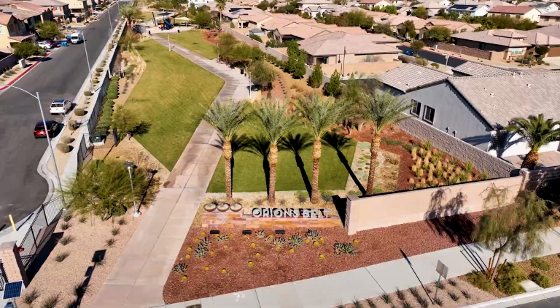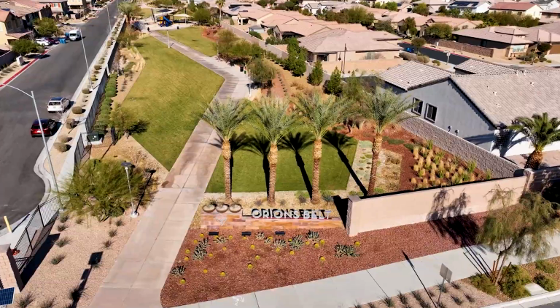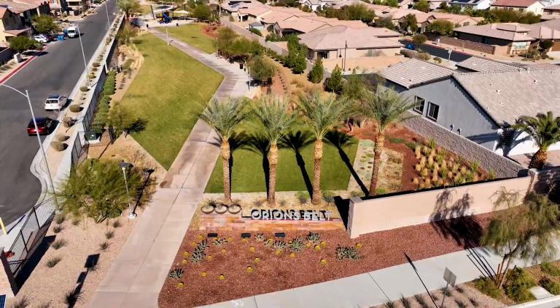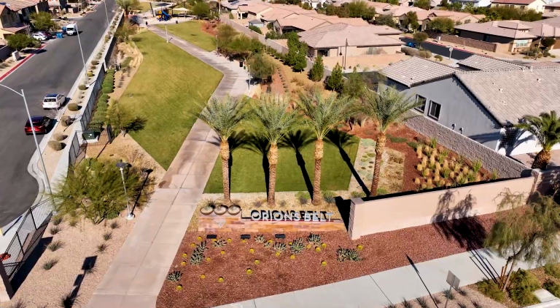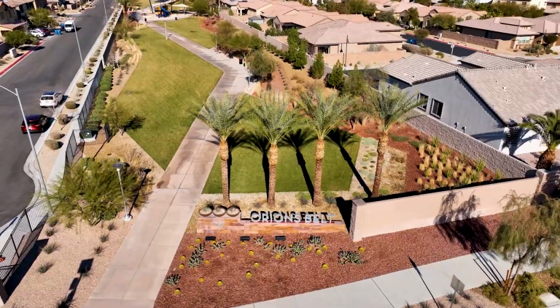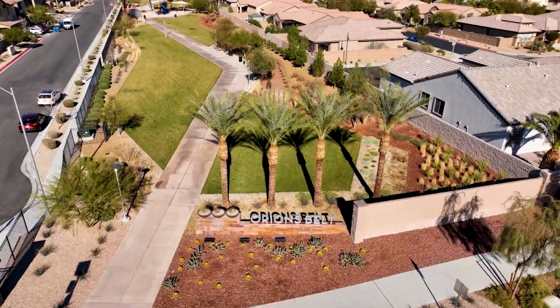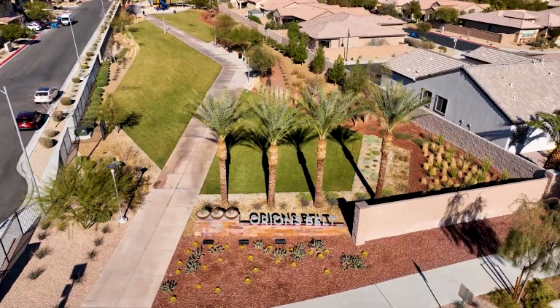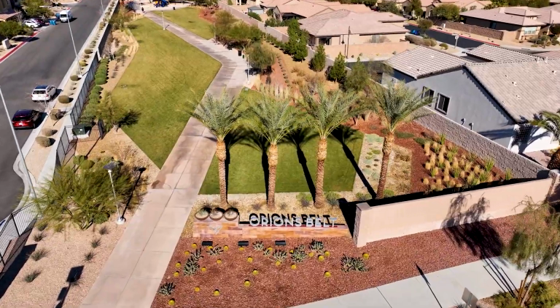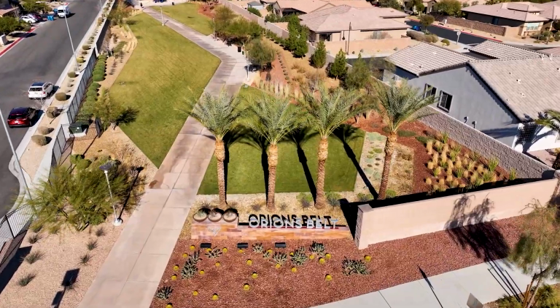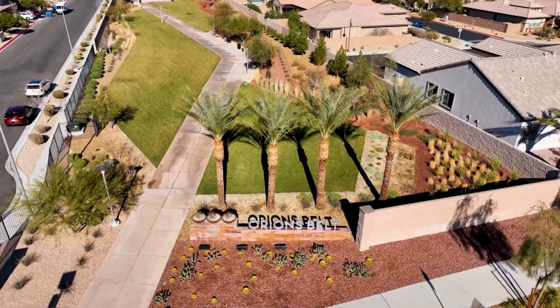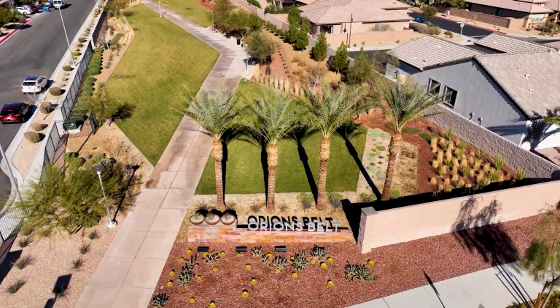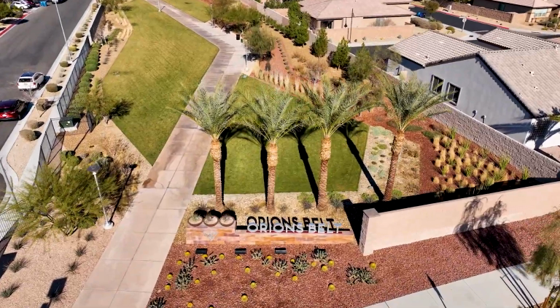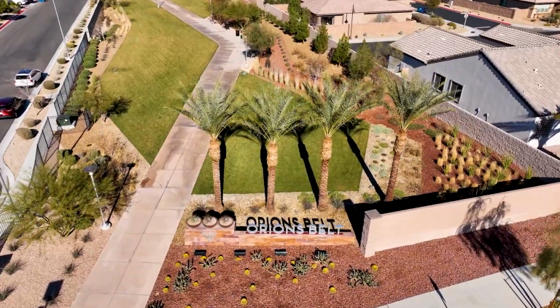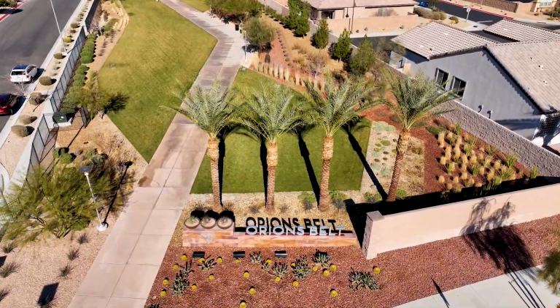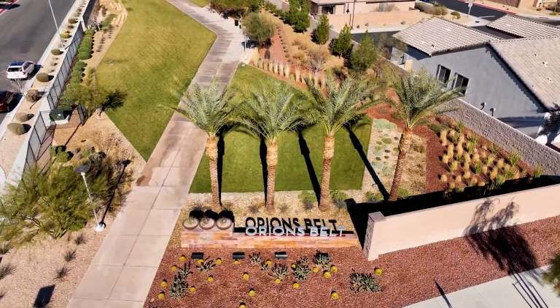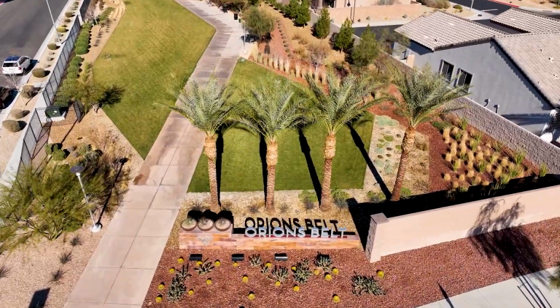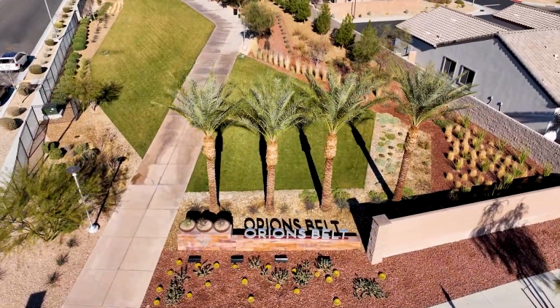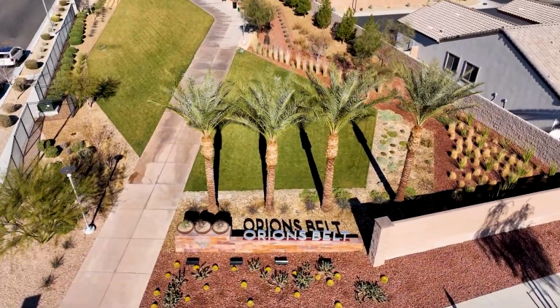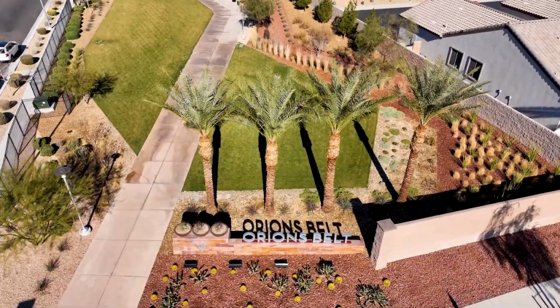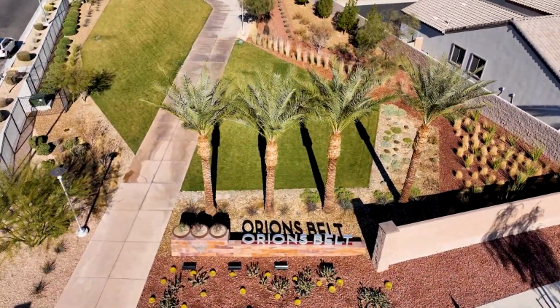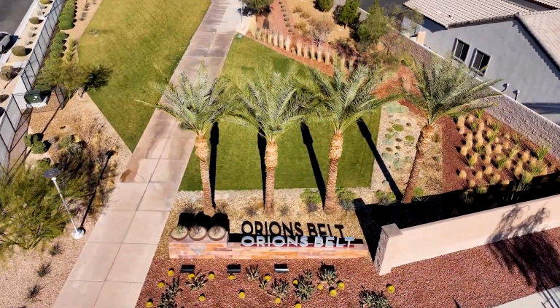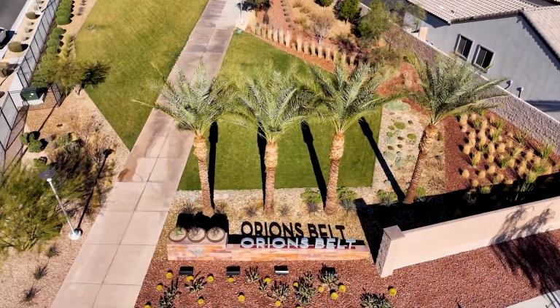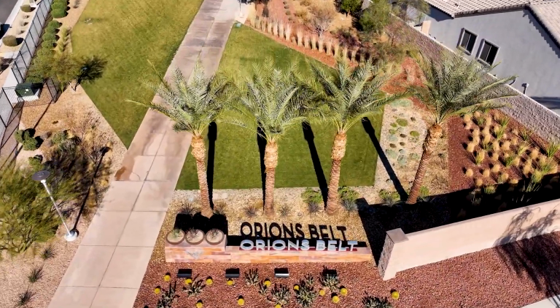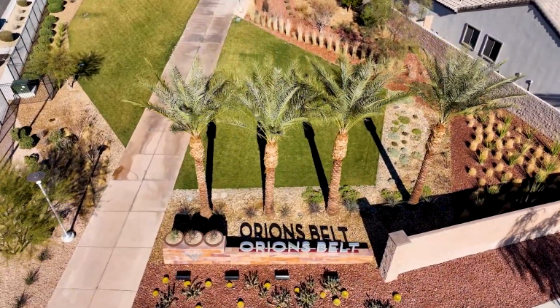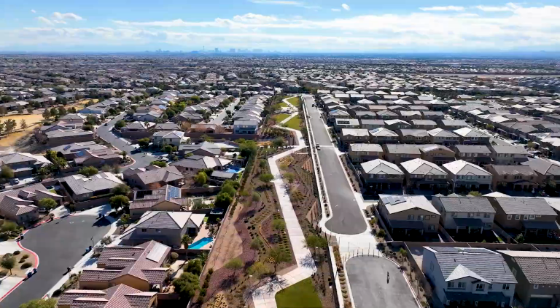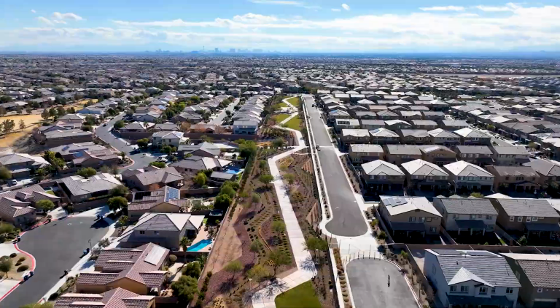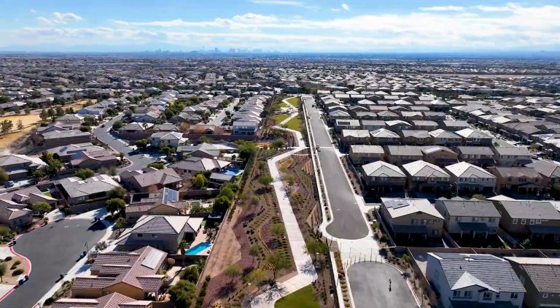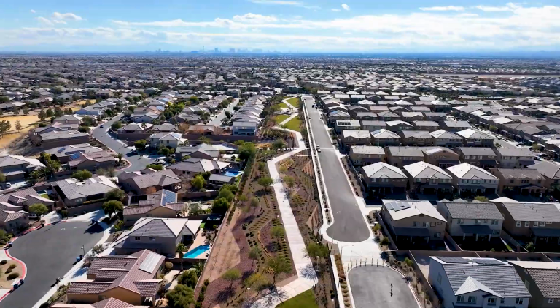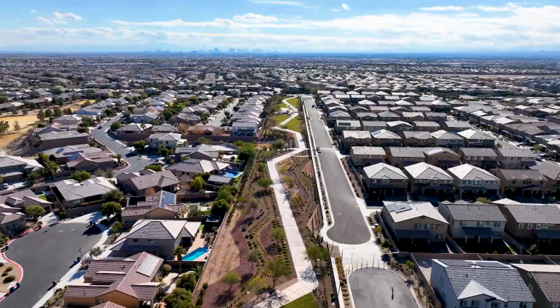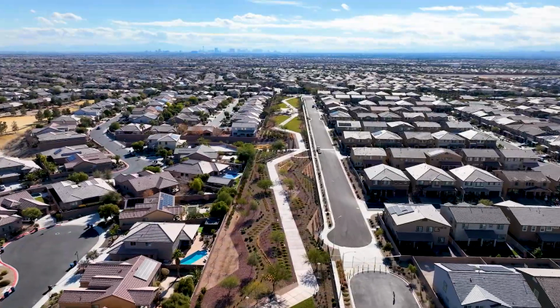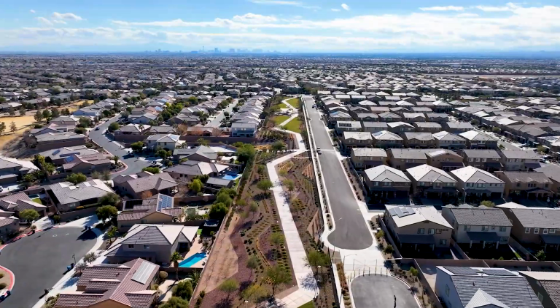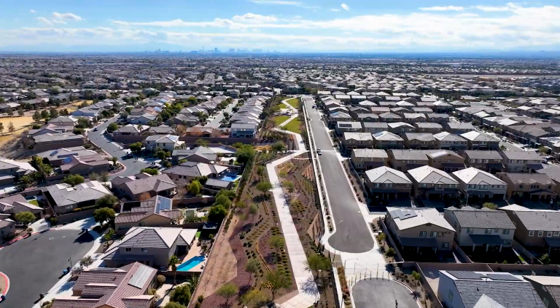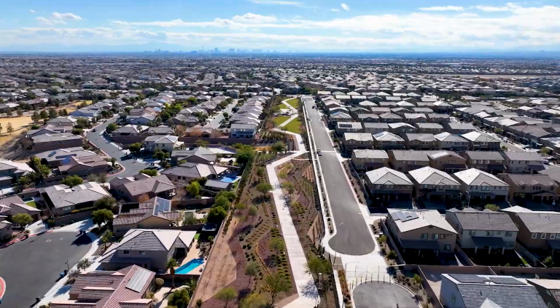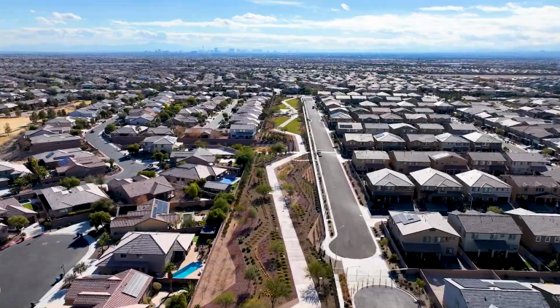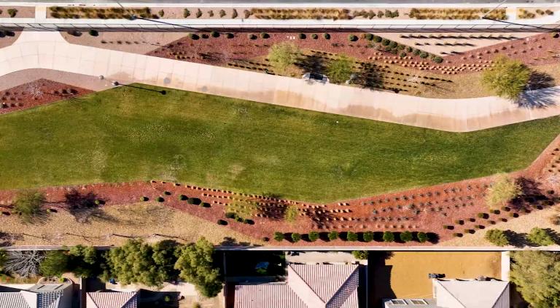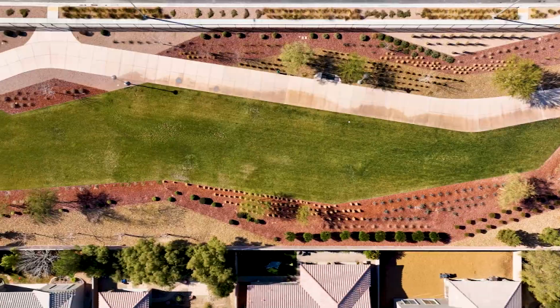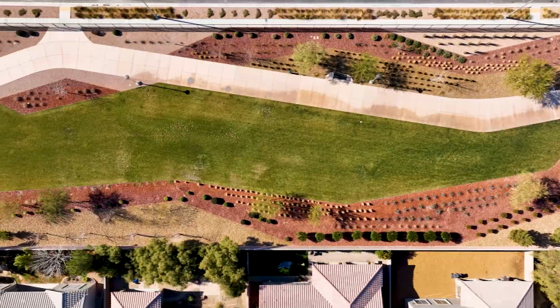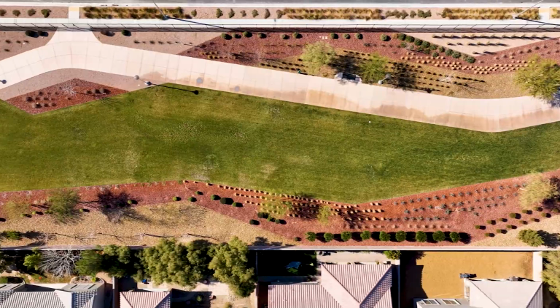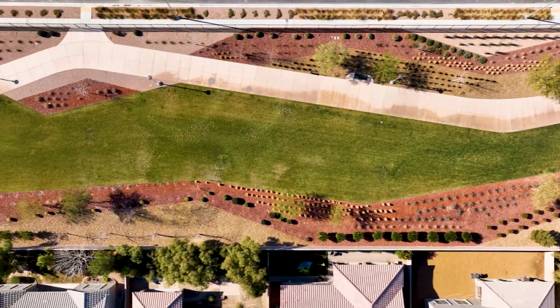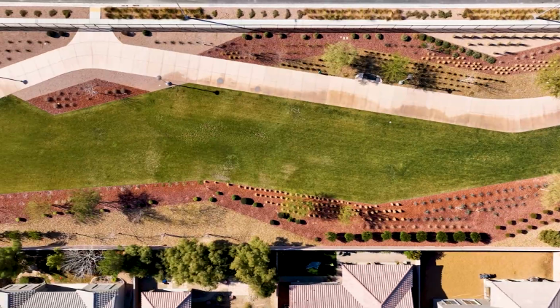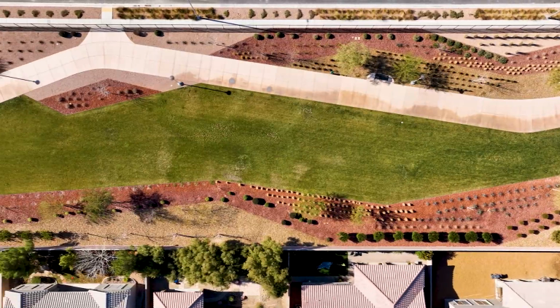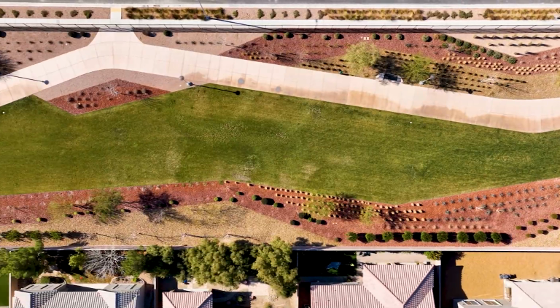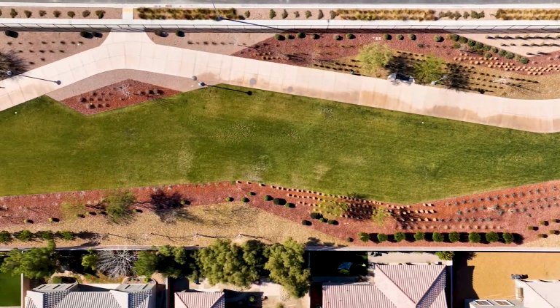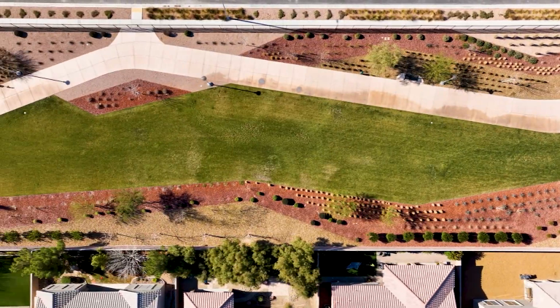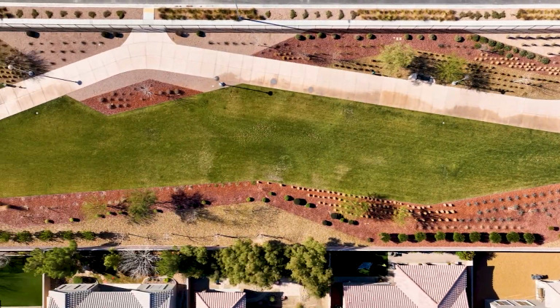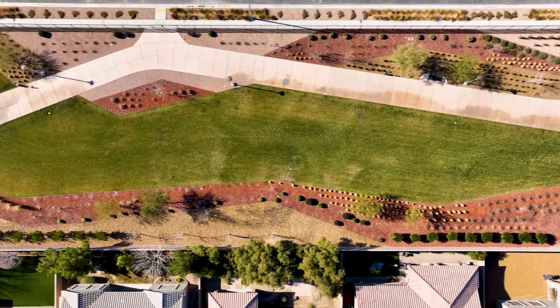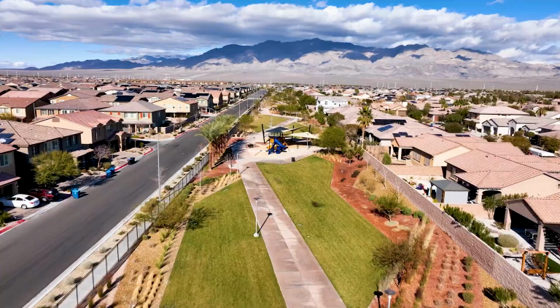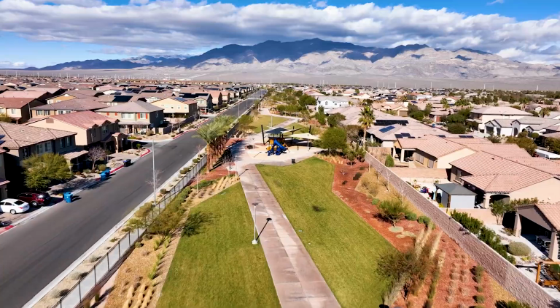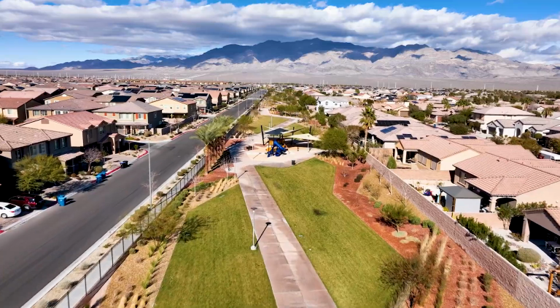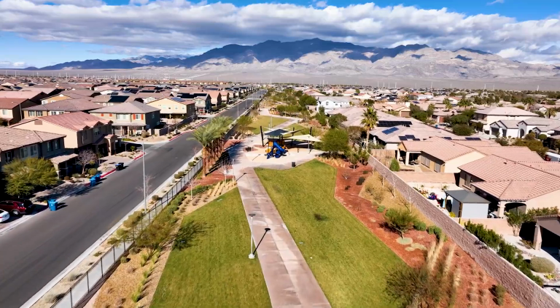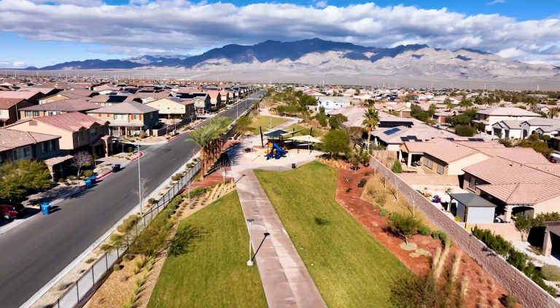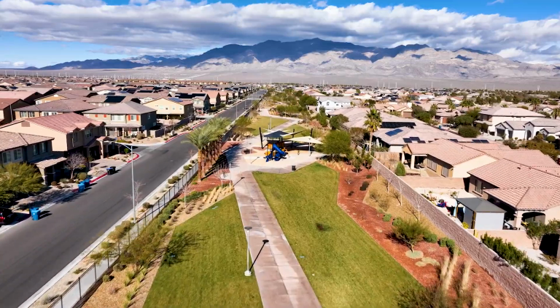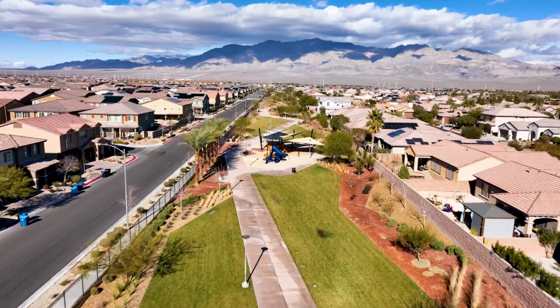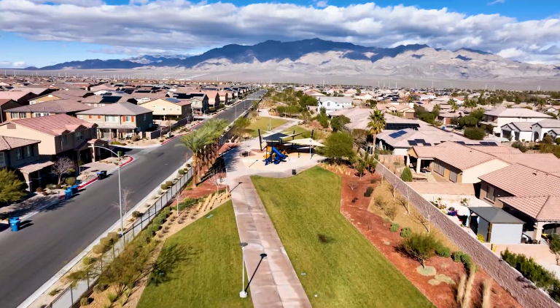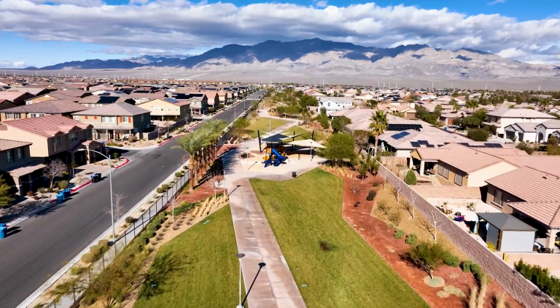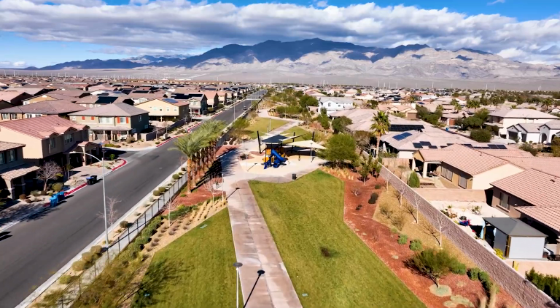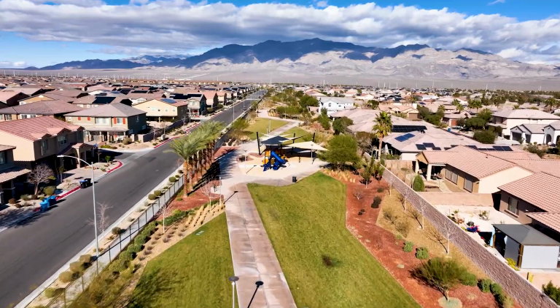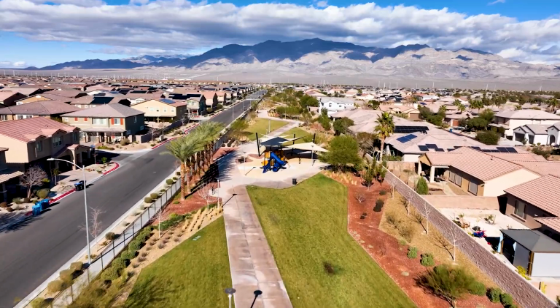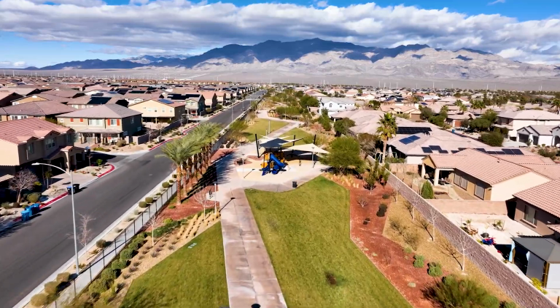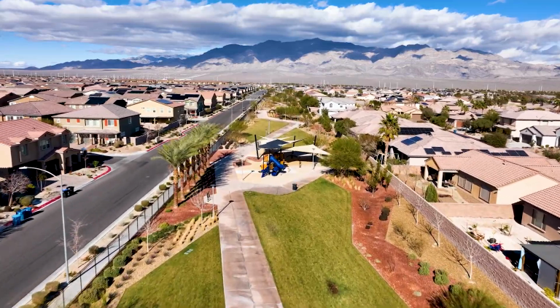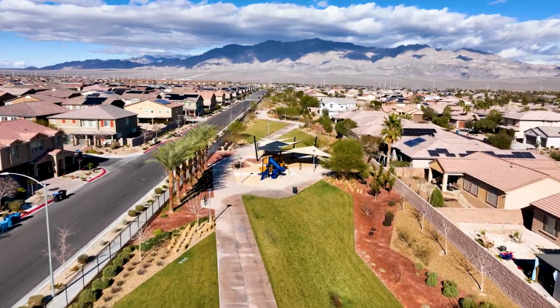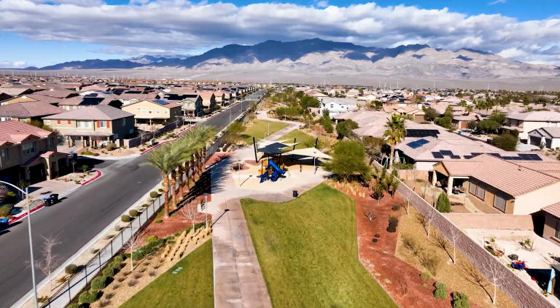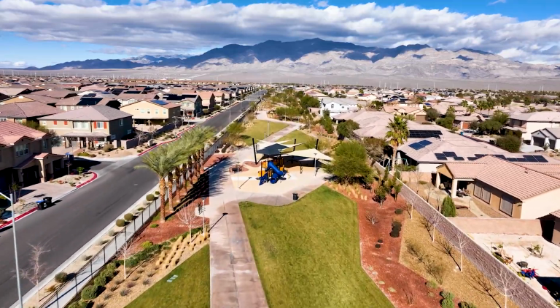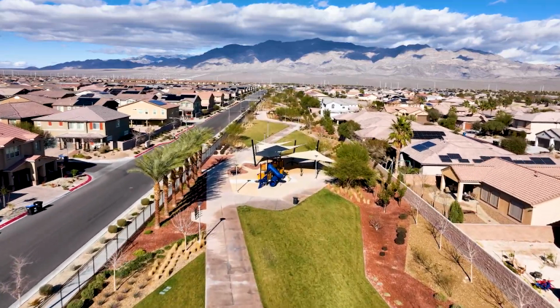This community strip park spans from Farm Road to Elkhorn Road. It includes walking paths, grassy areas, and children's play equipment.